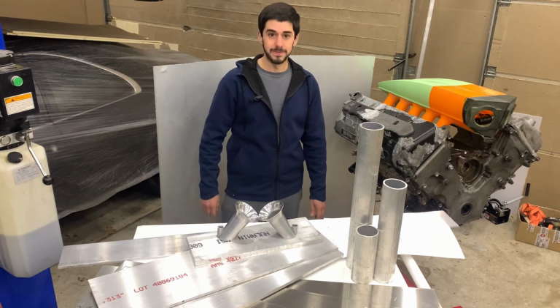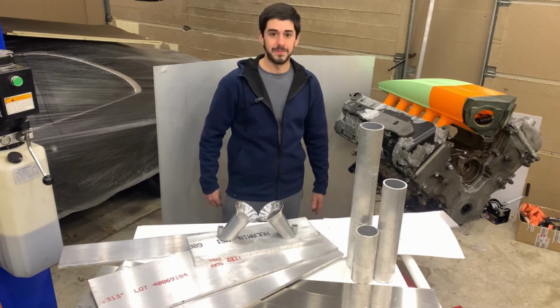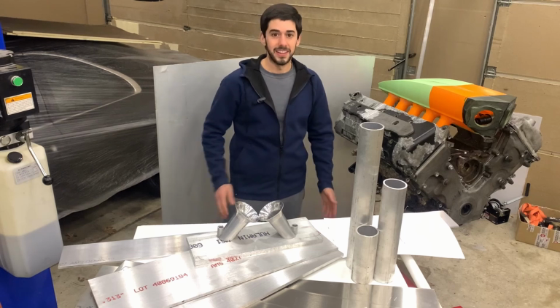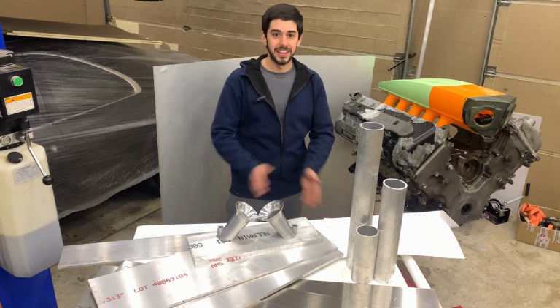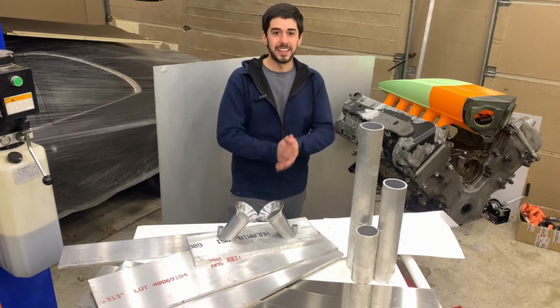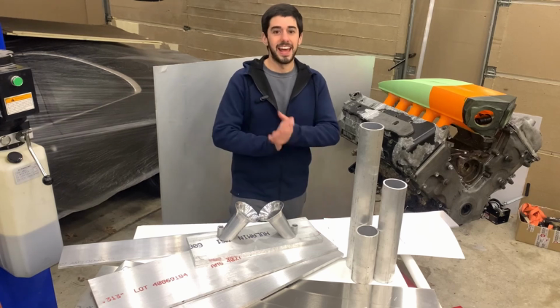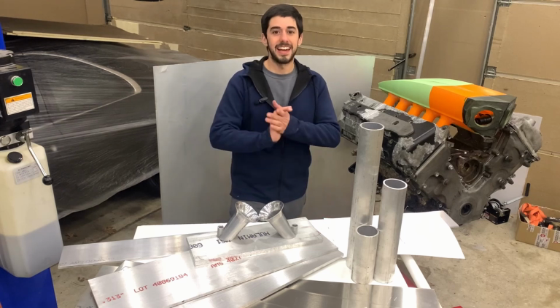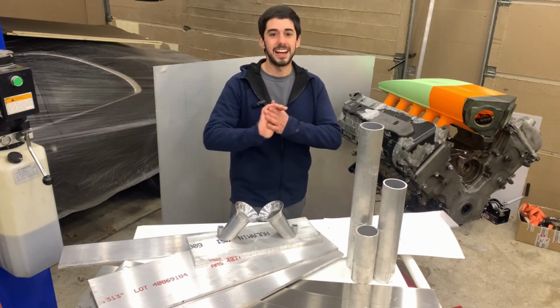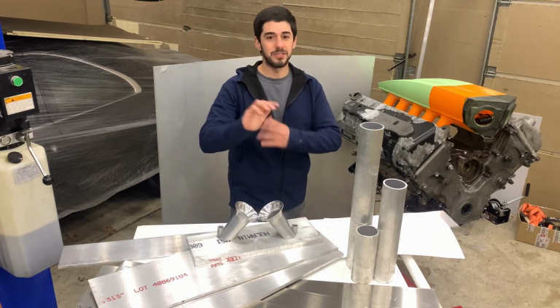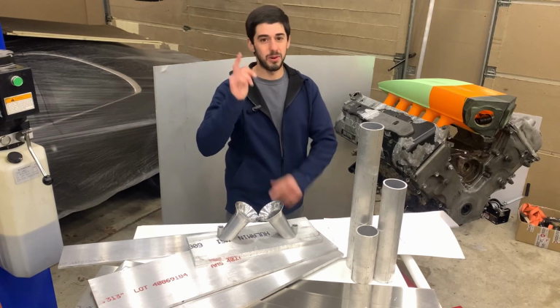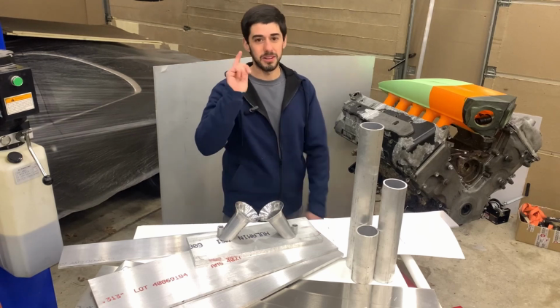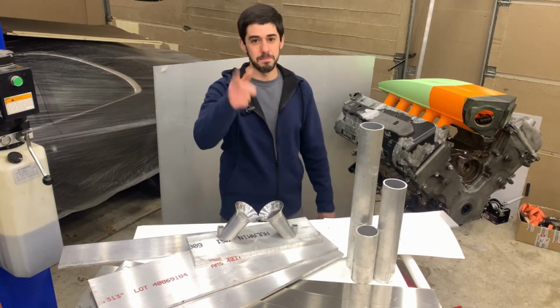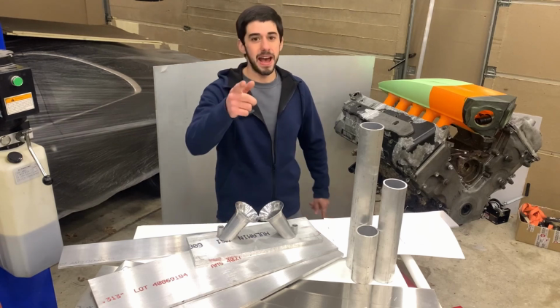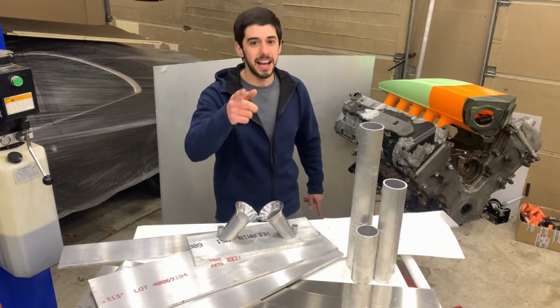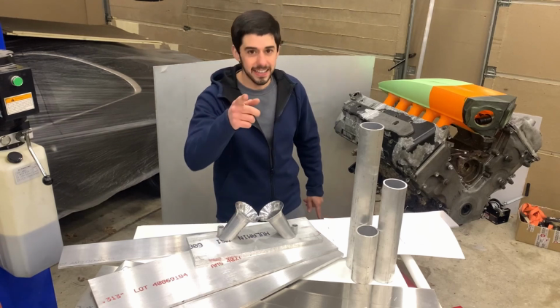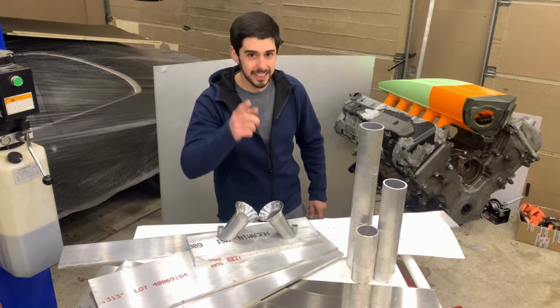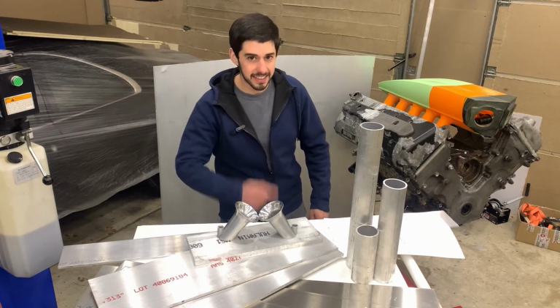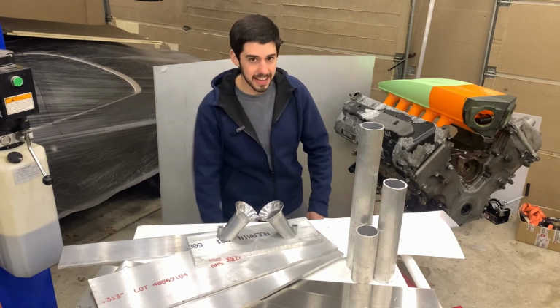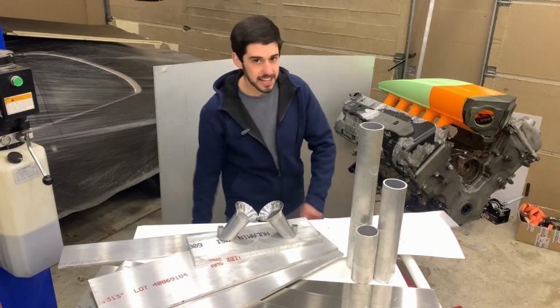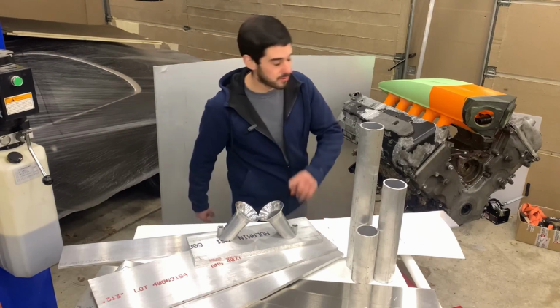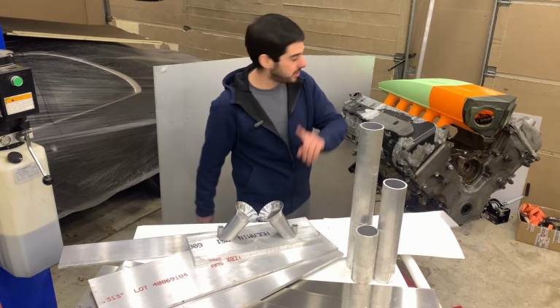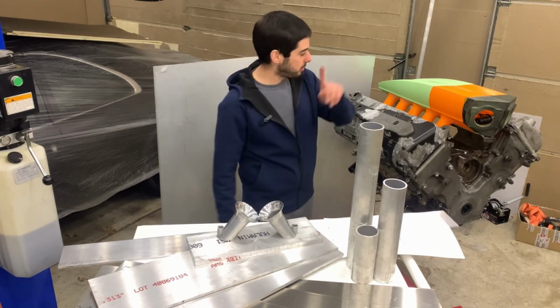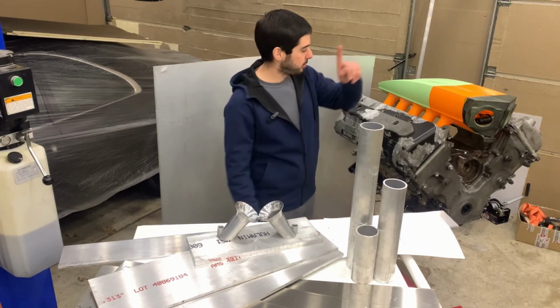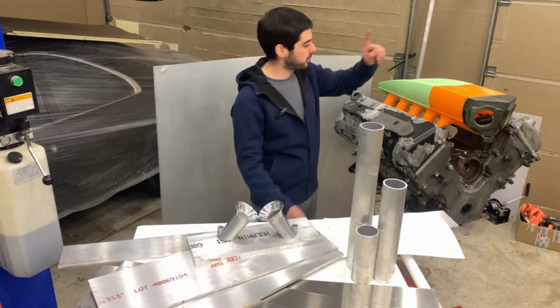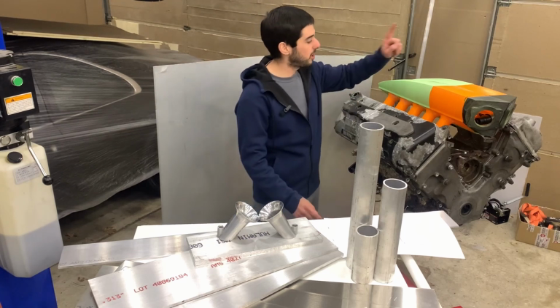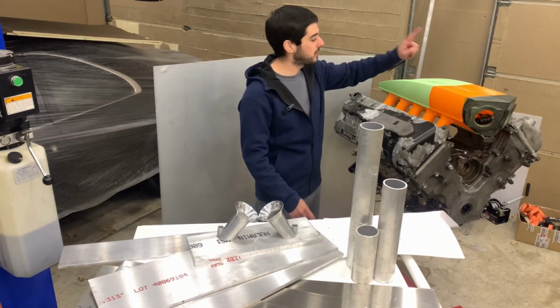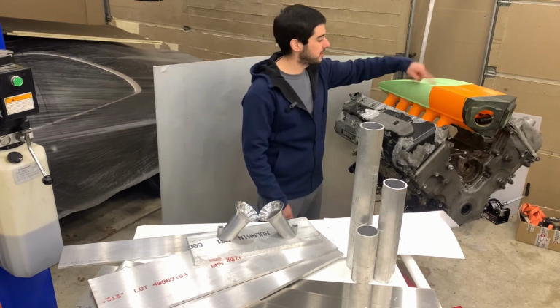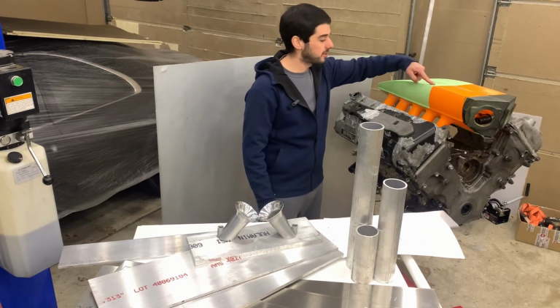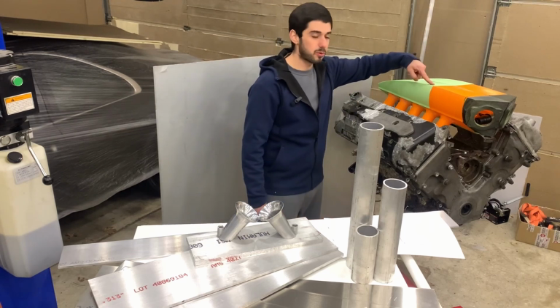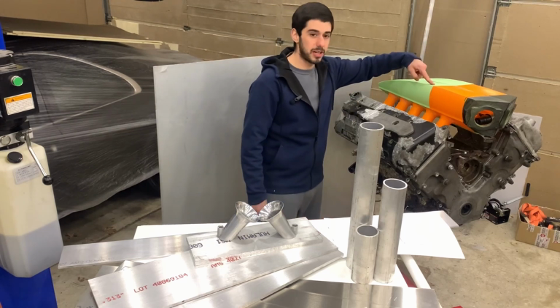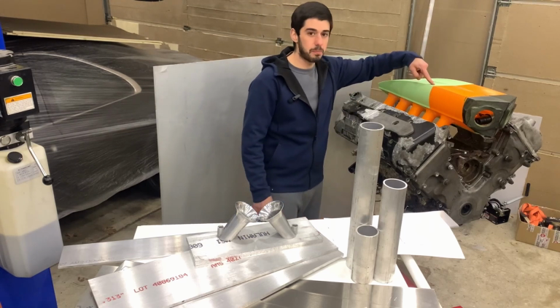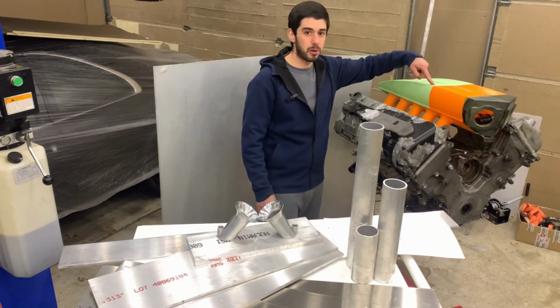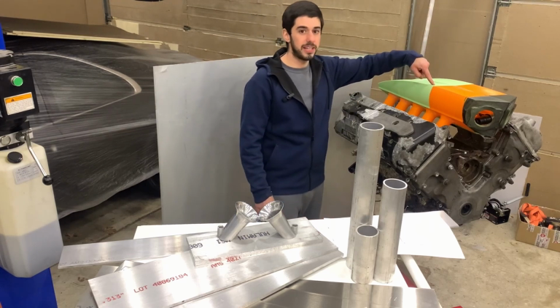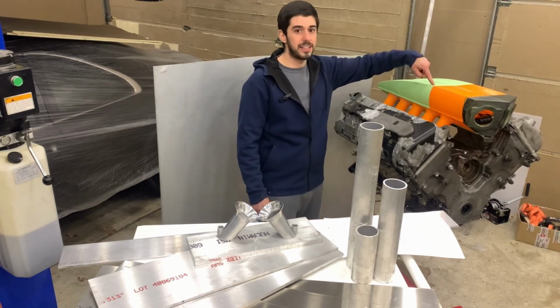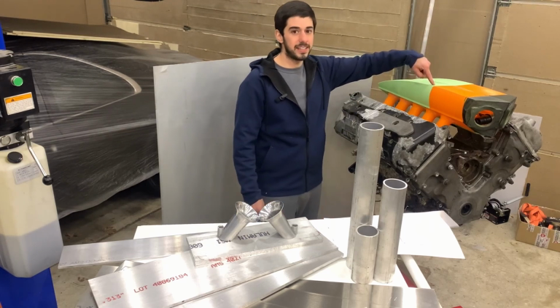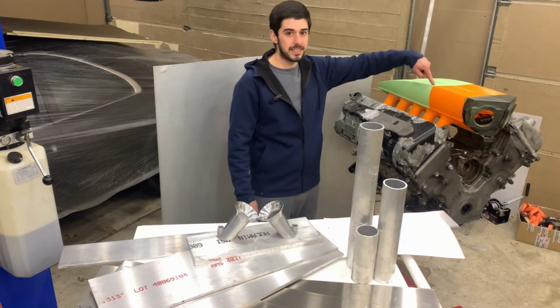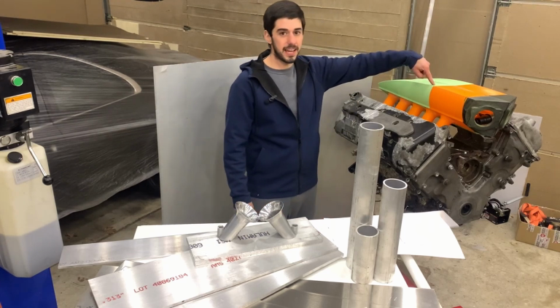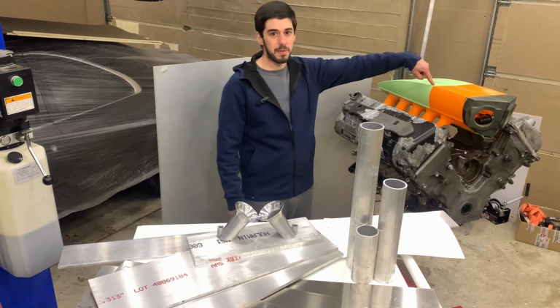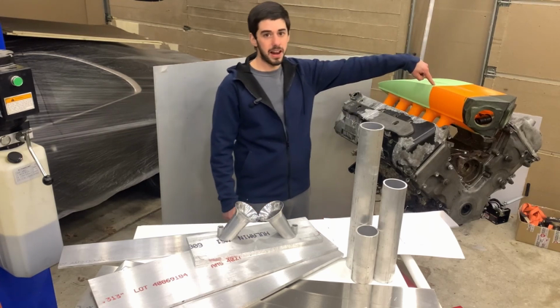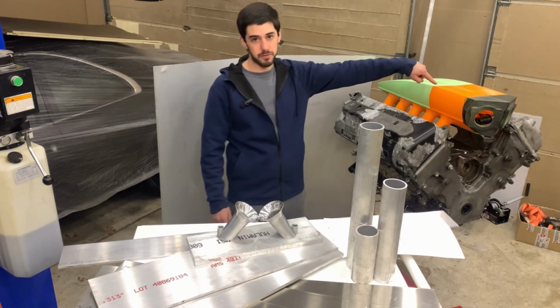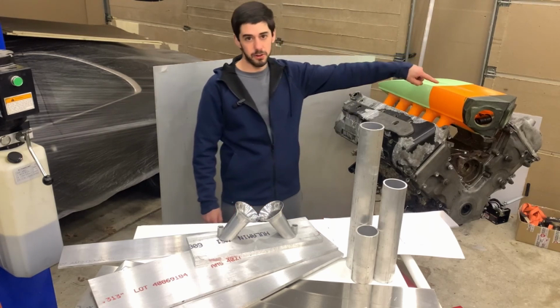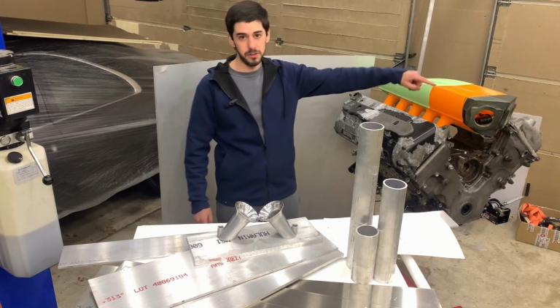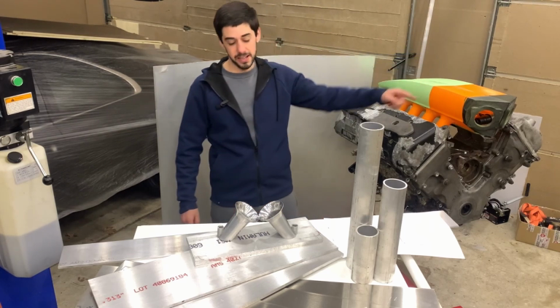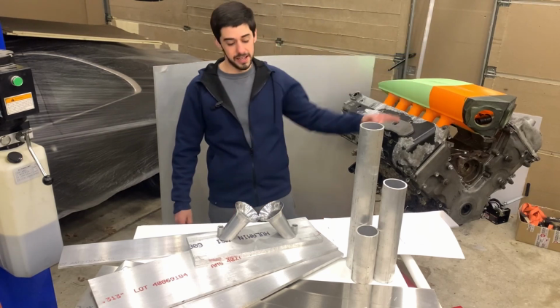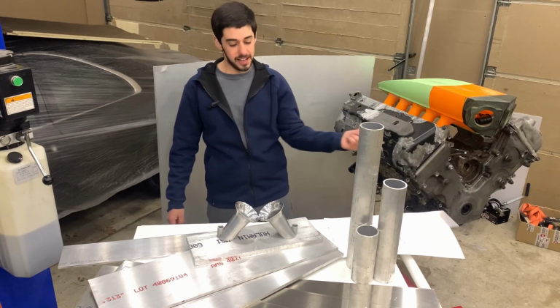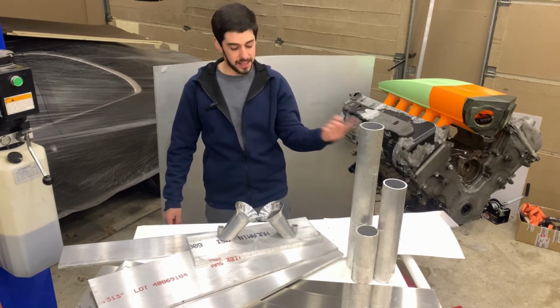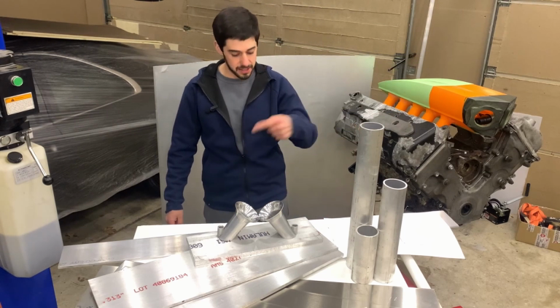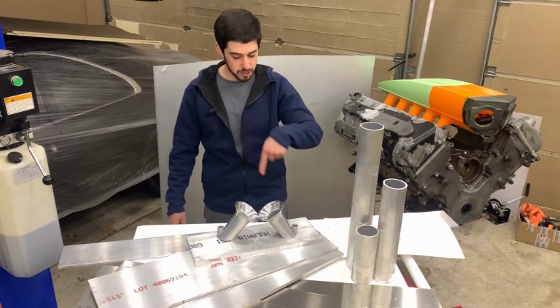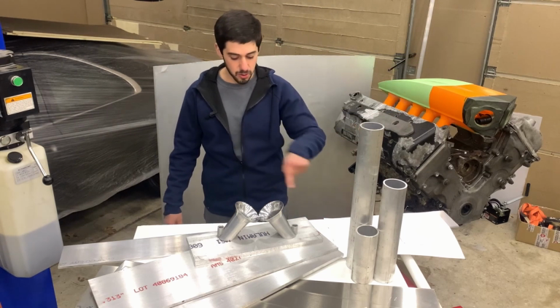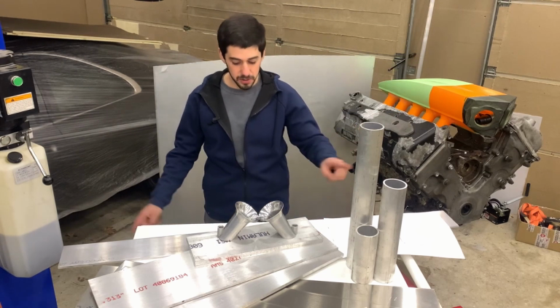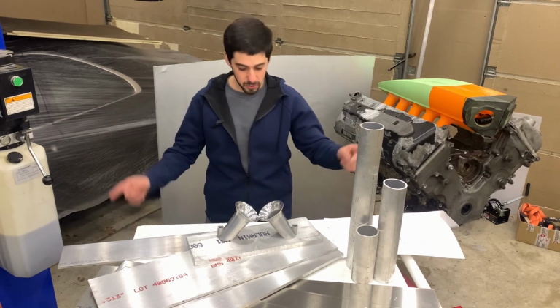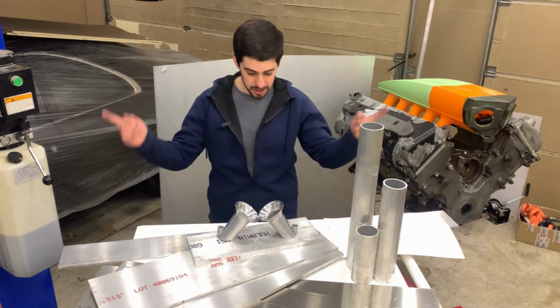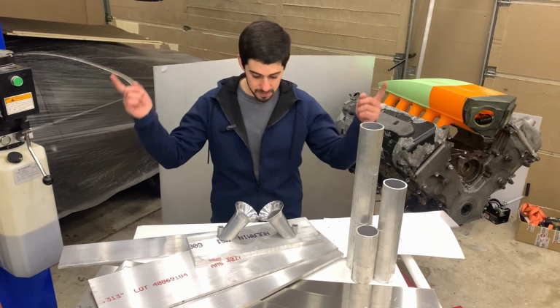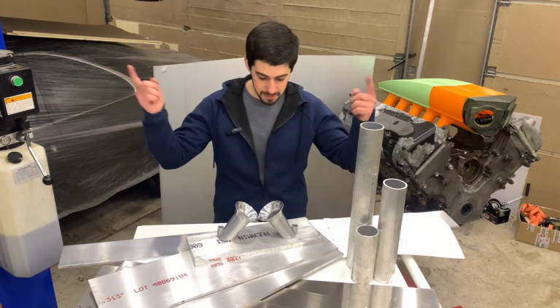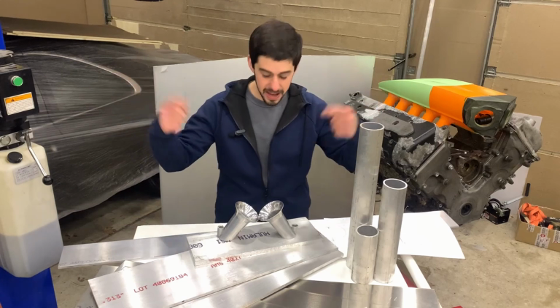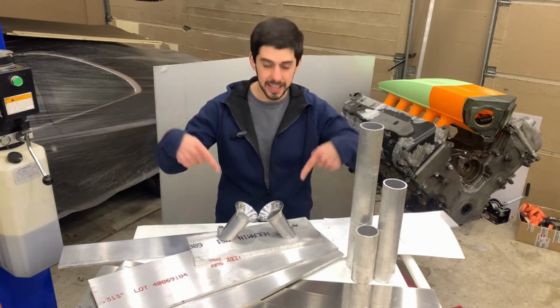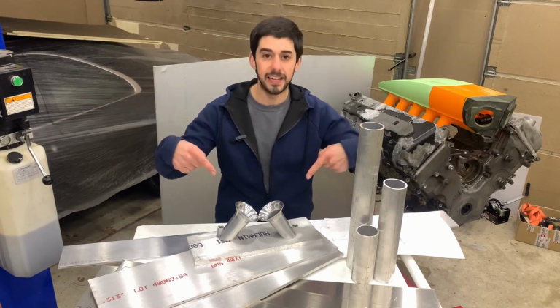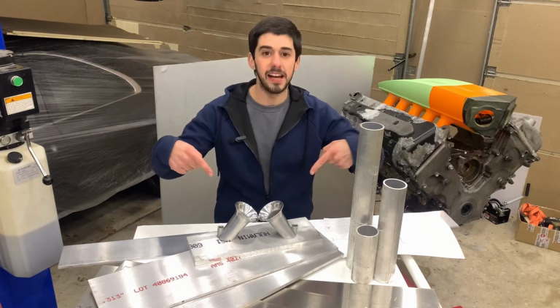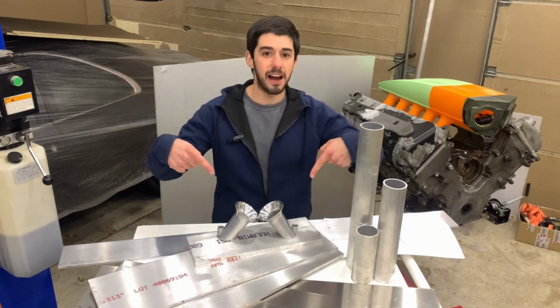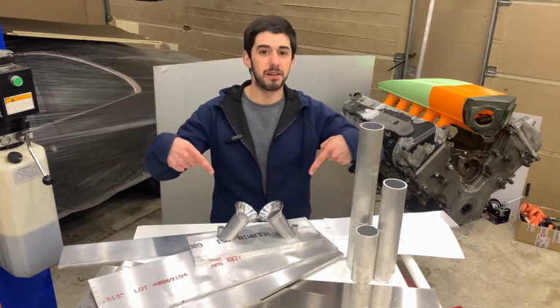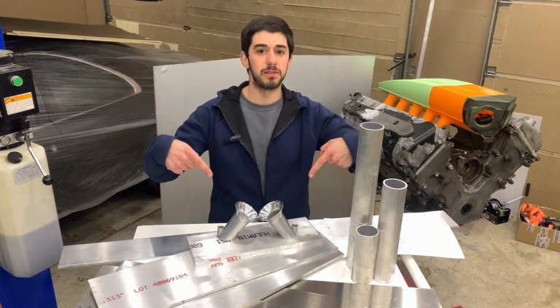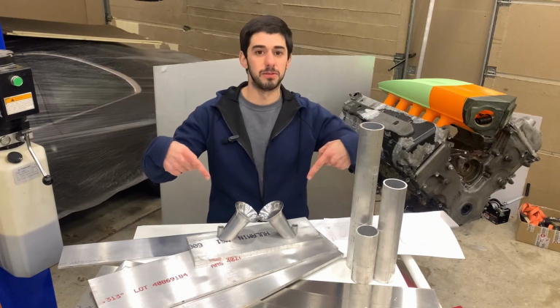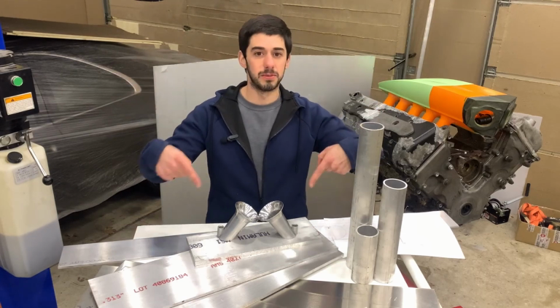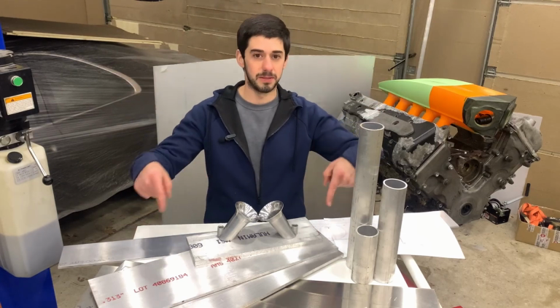Hey guys, welcome back. In the last video you saw us 3D print an intake manifold, and in this one we're going to be making it out of aluminum.